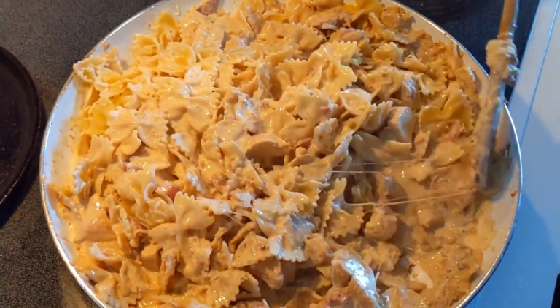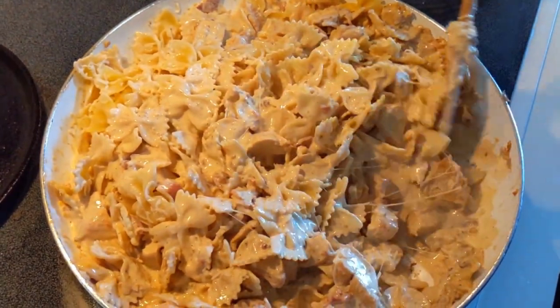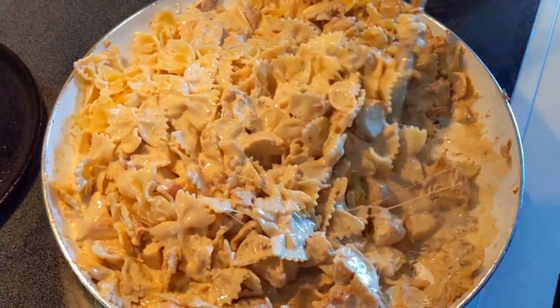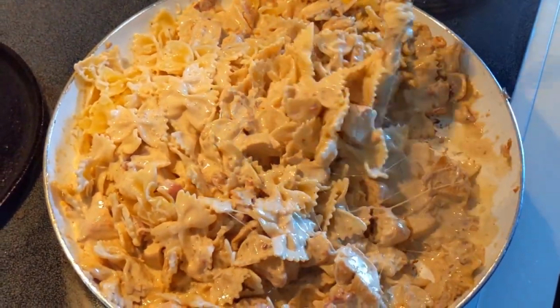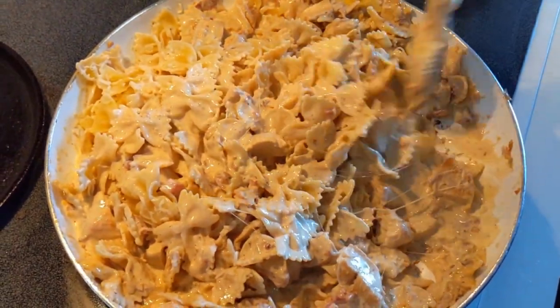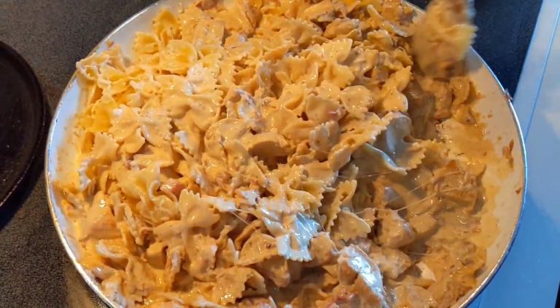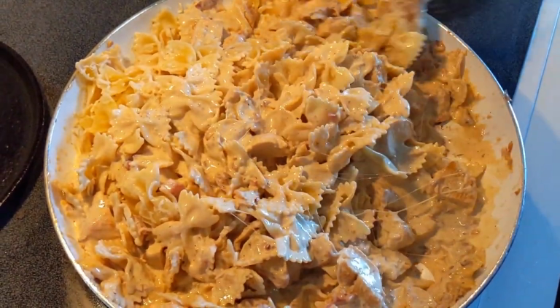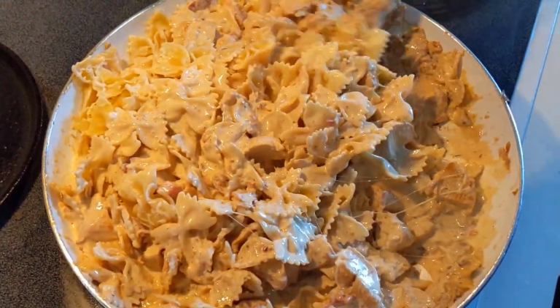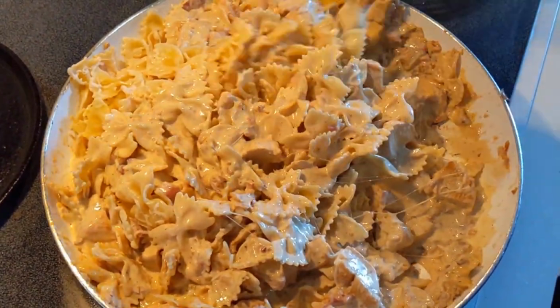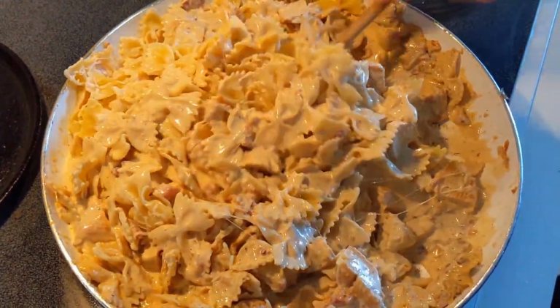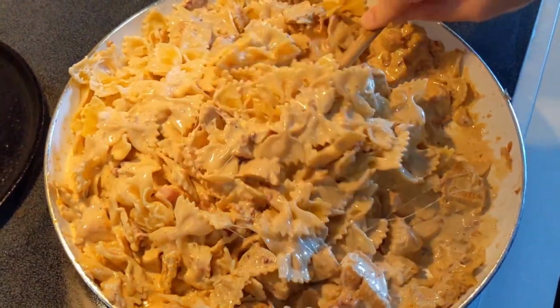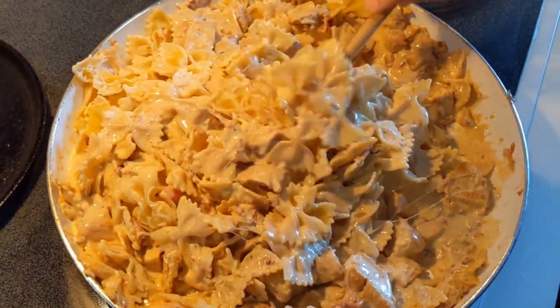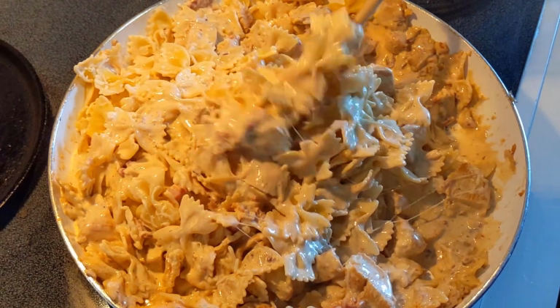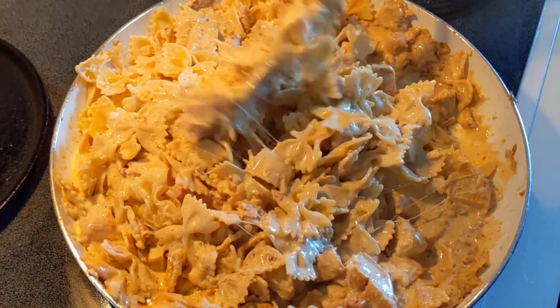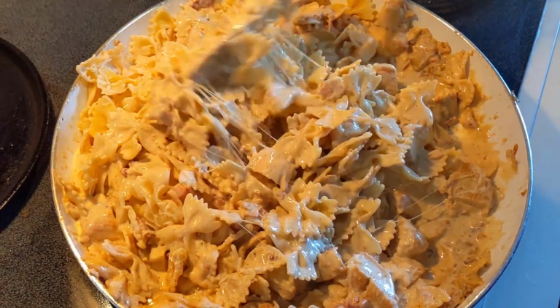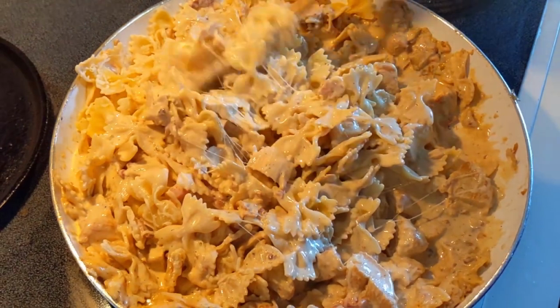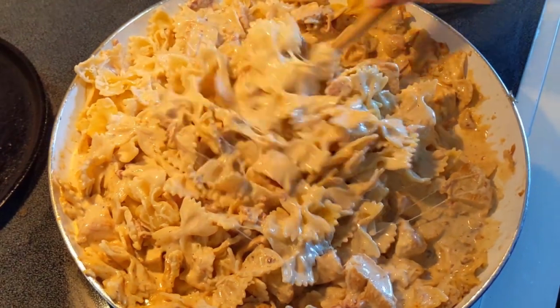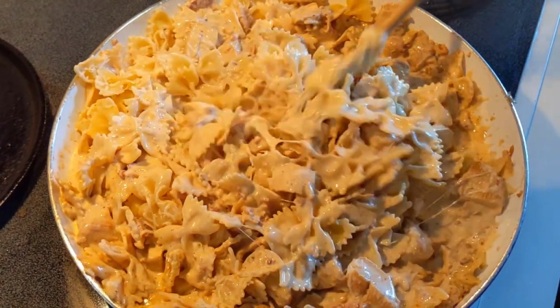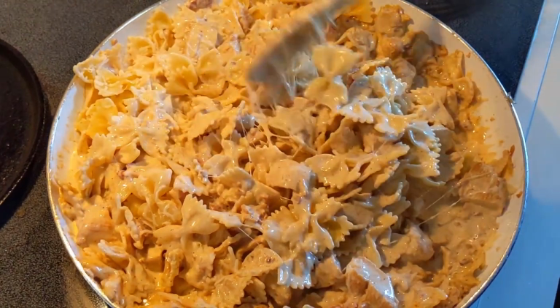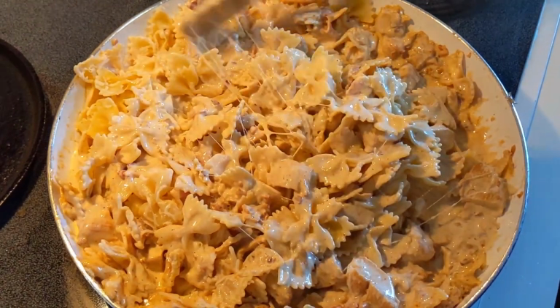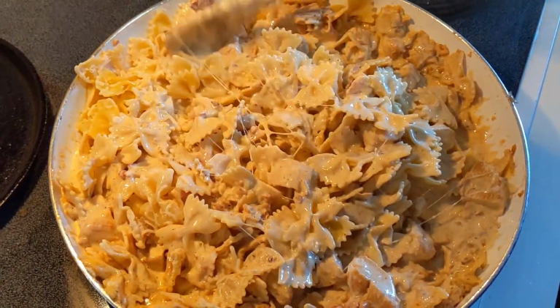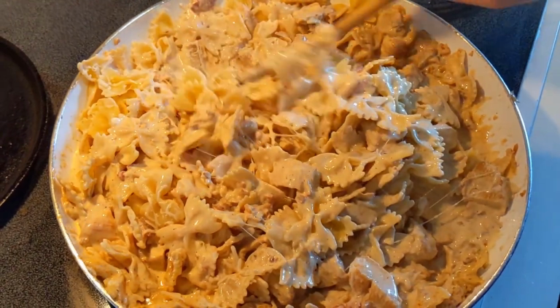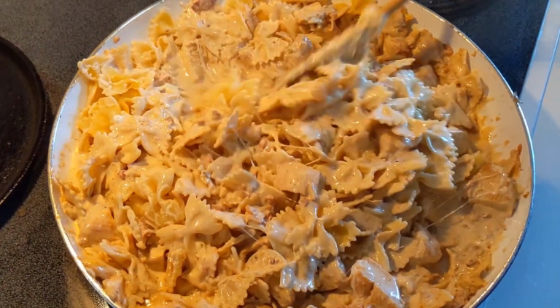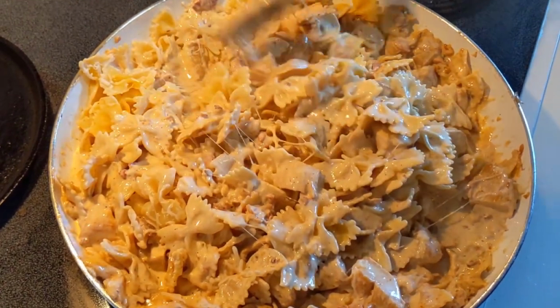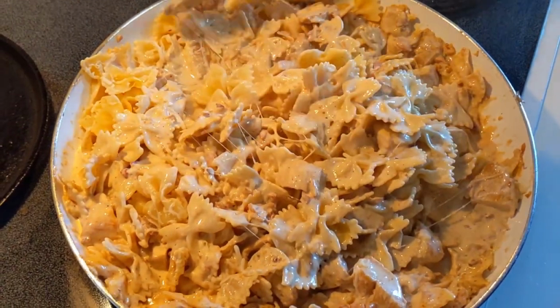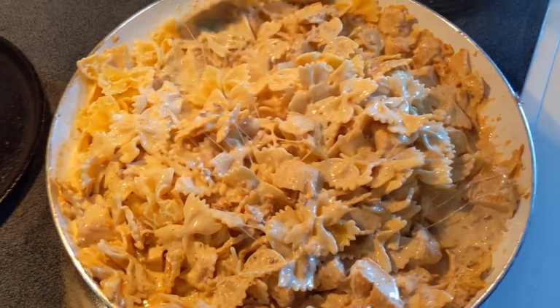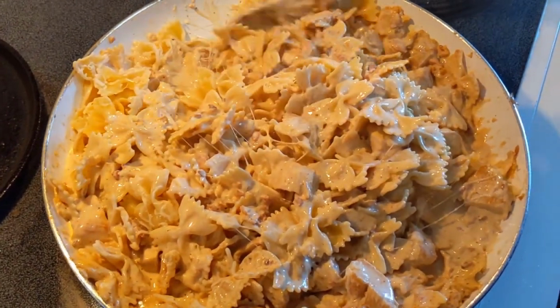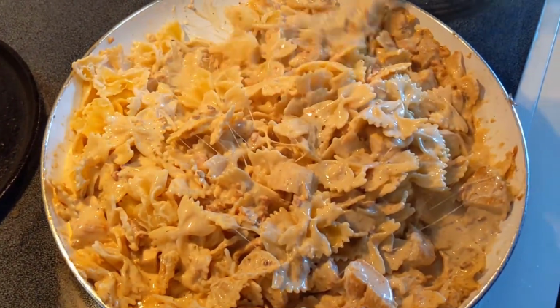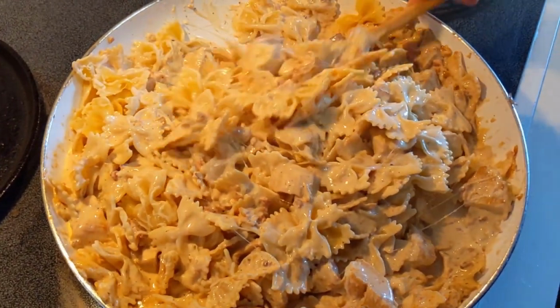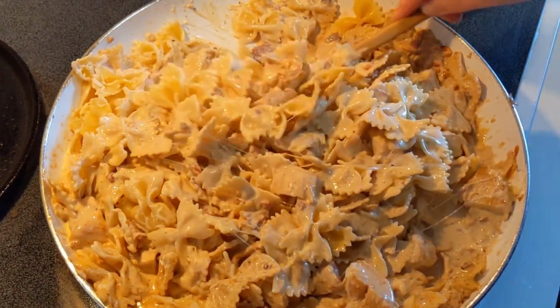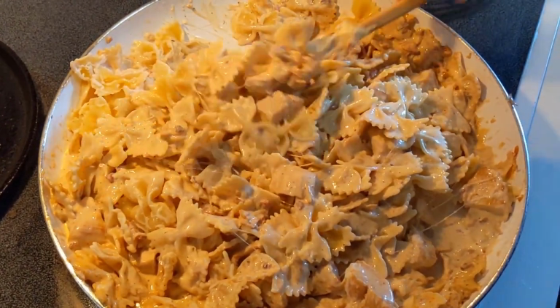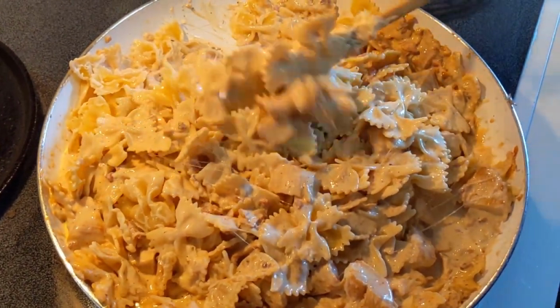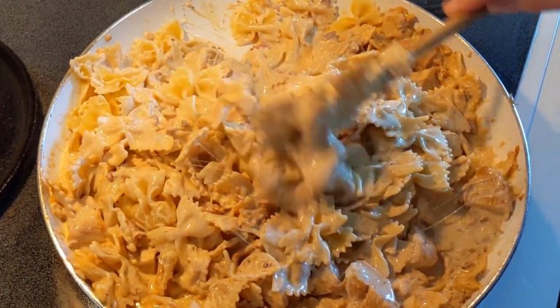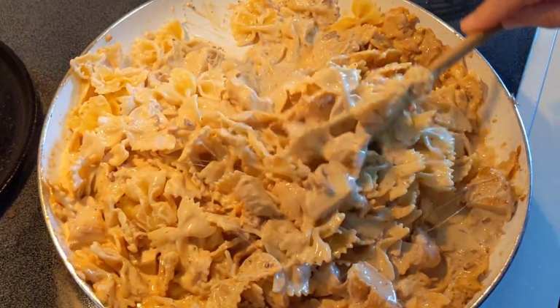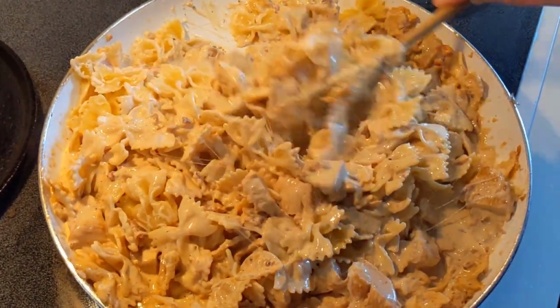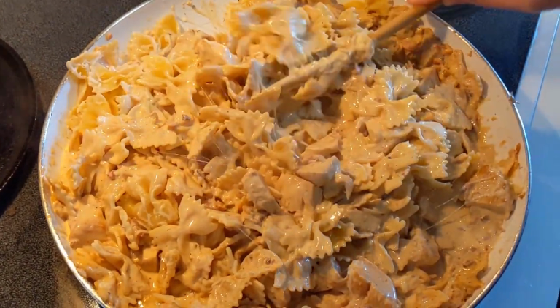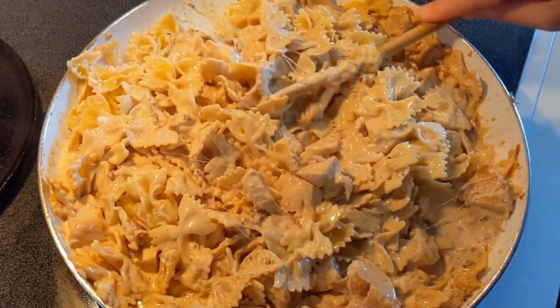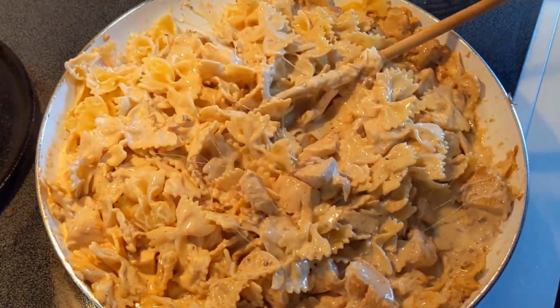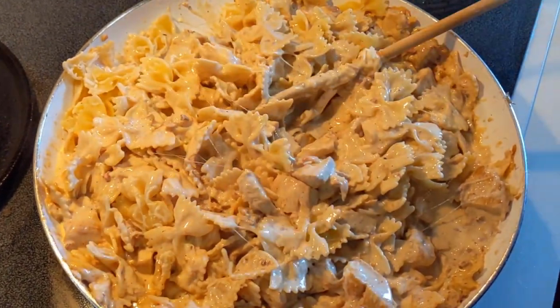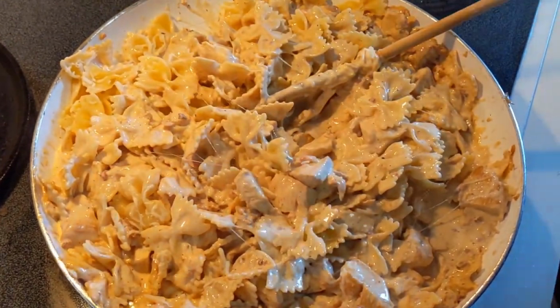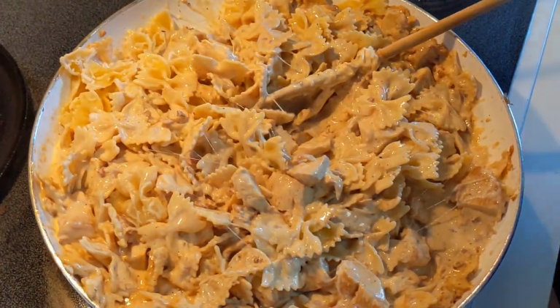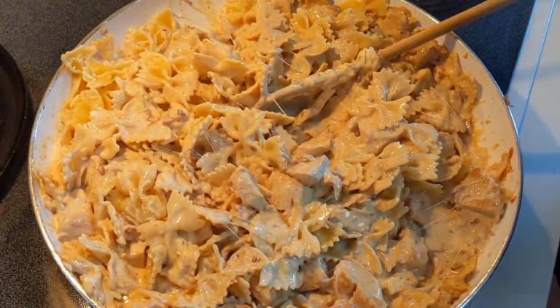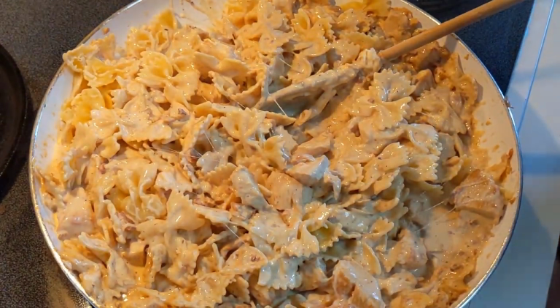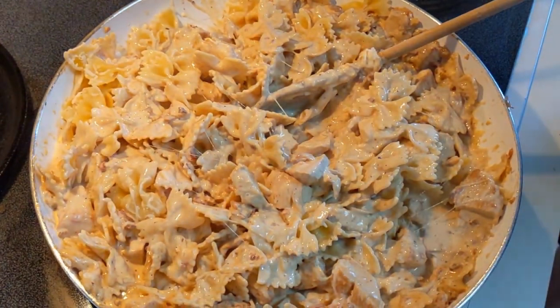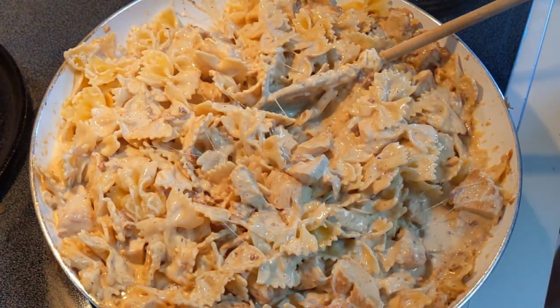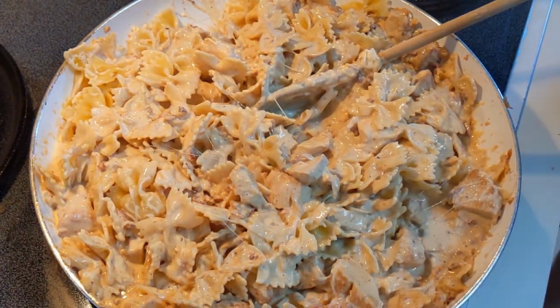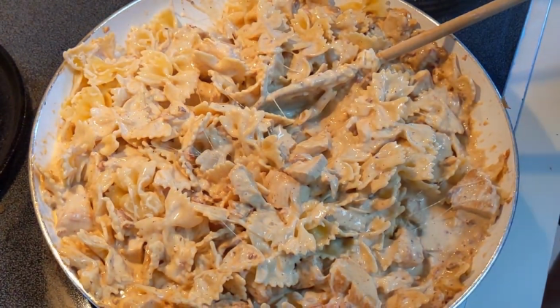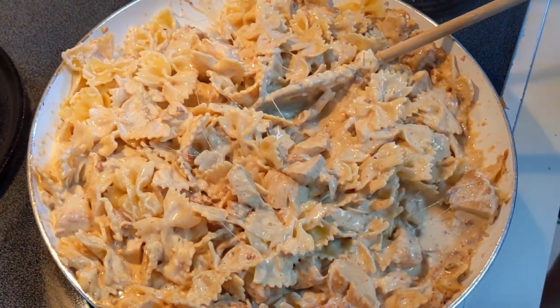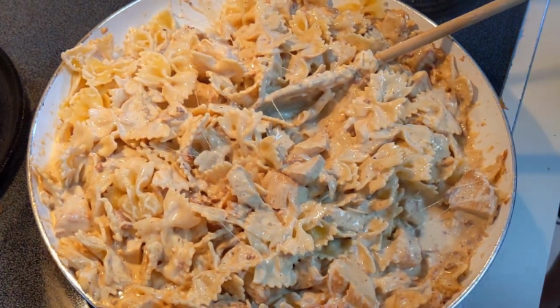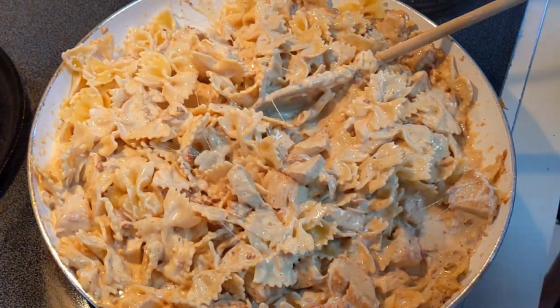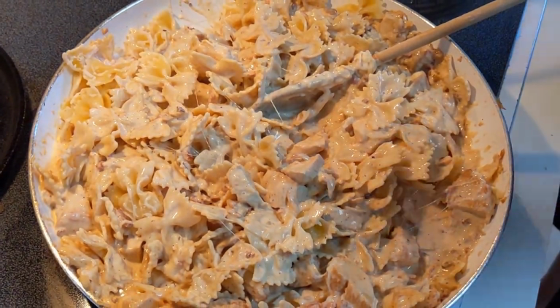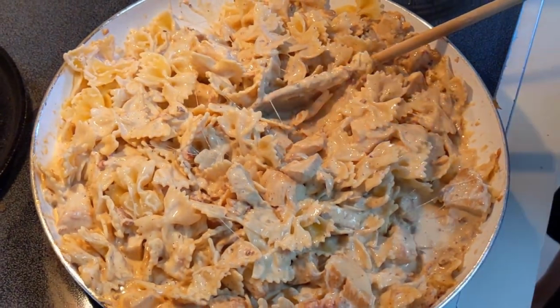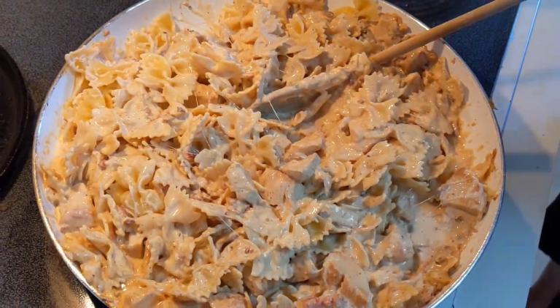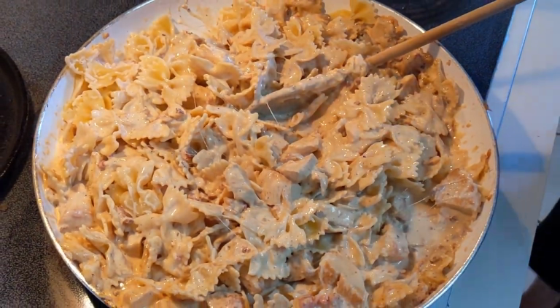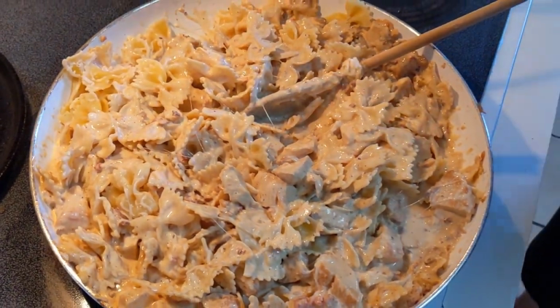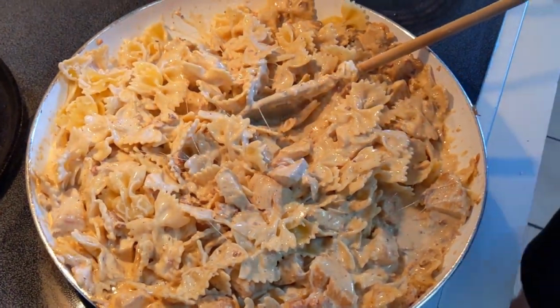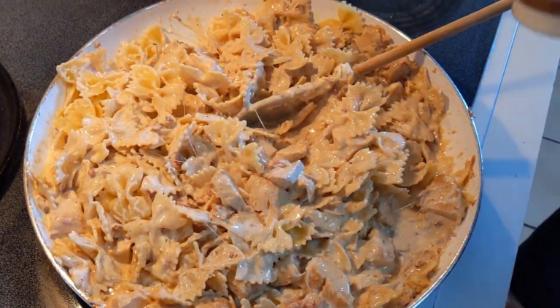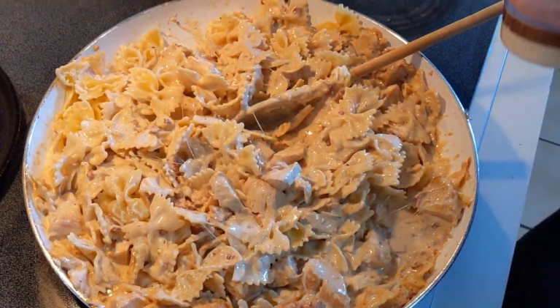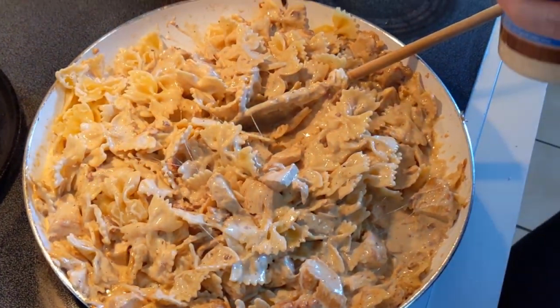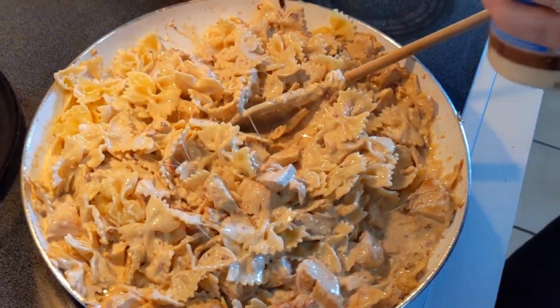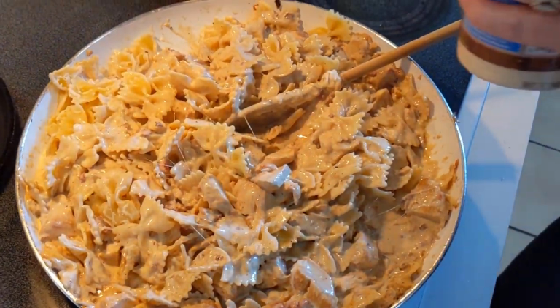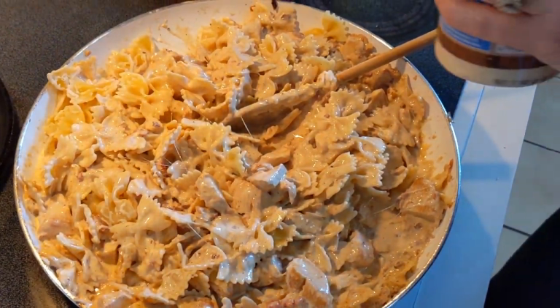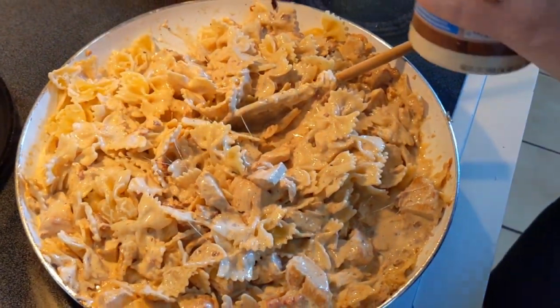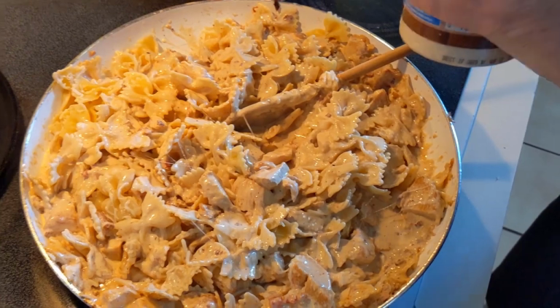I've got Parmesan over here that I'm going to add a little bit of too.